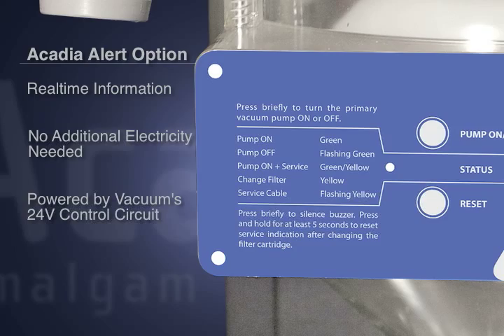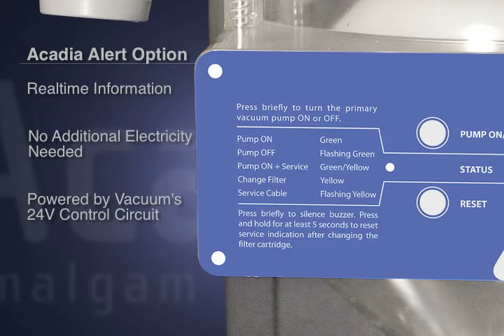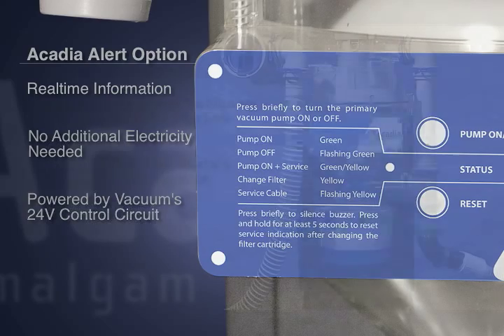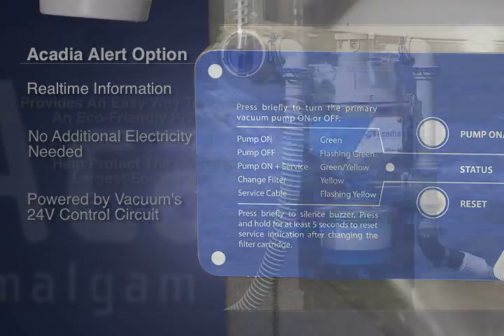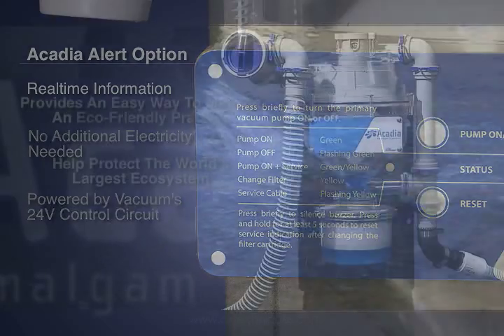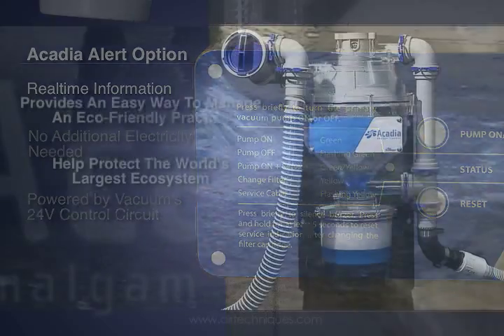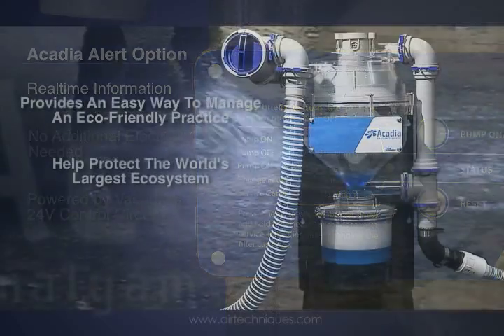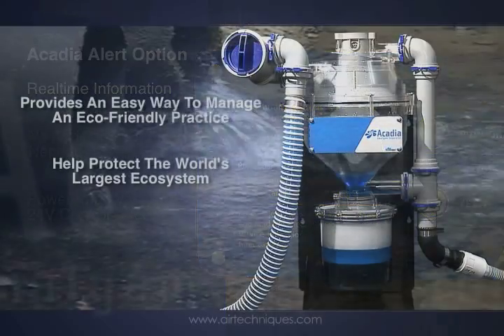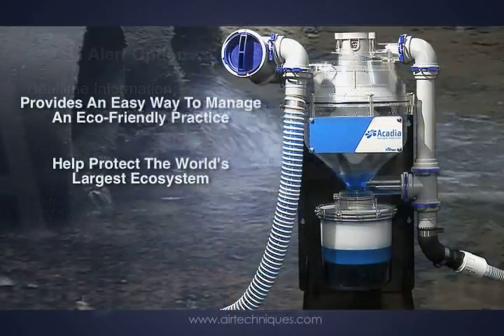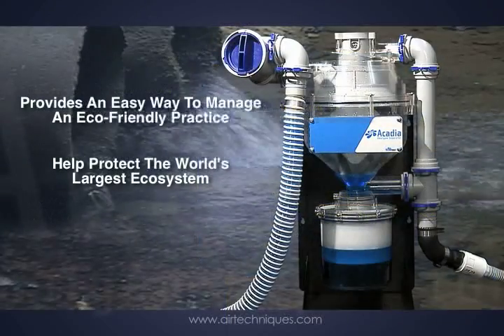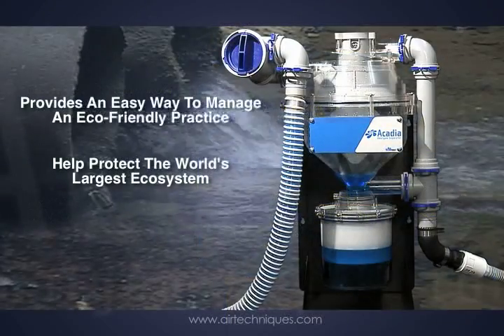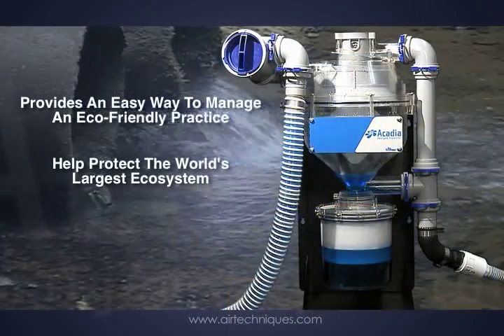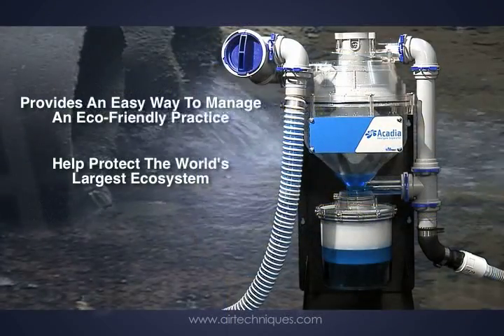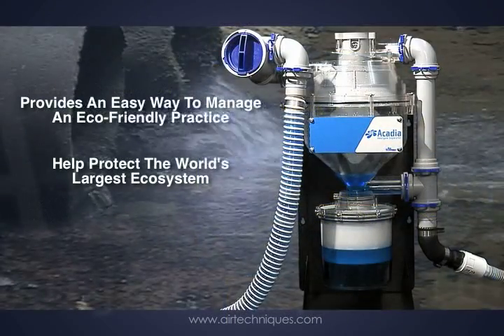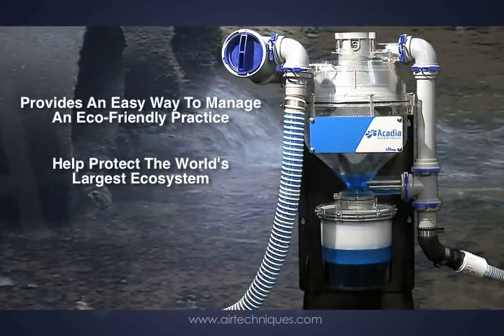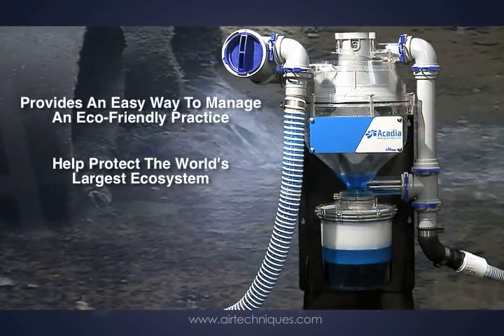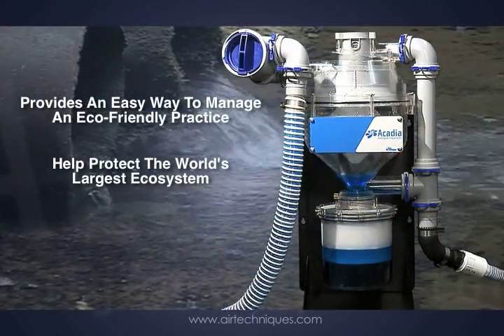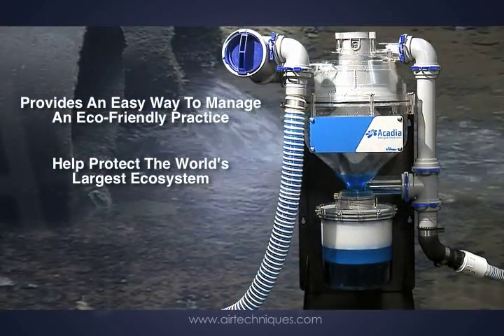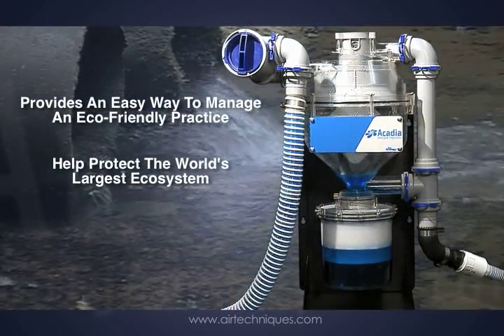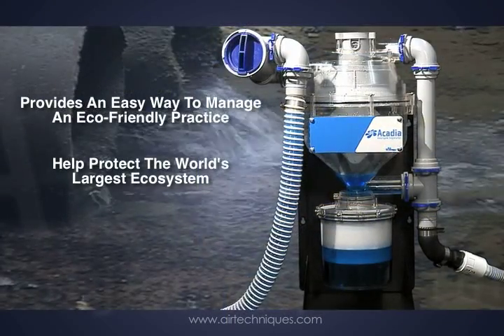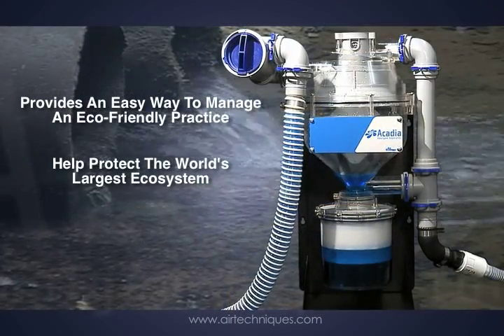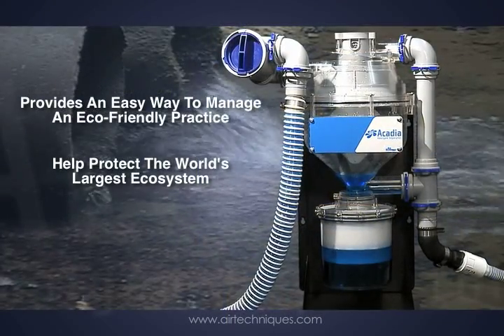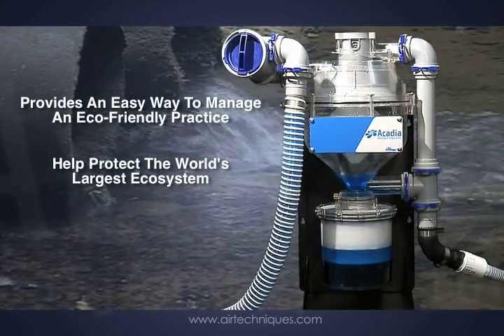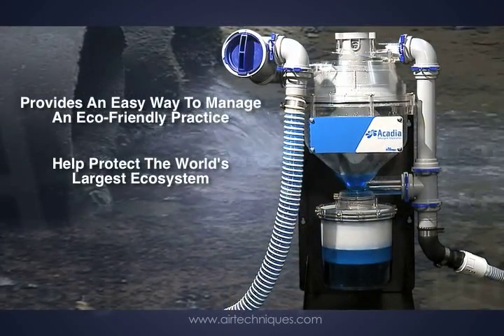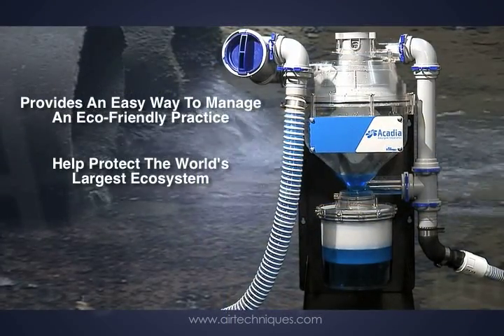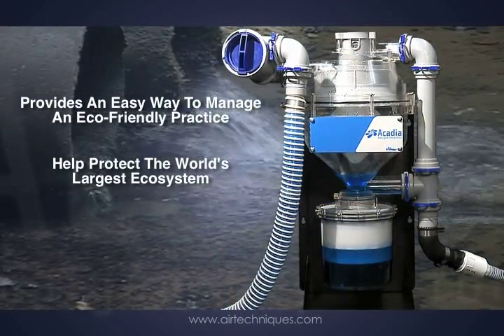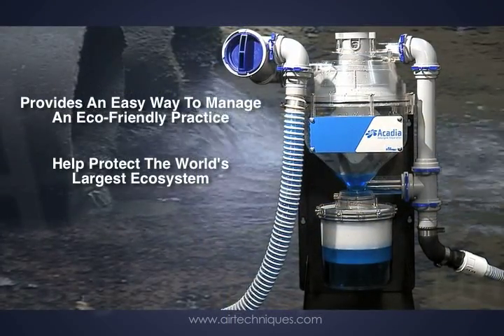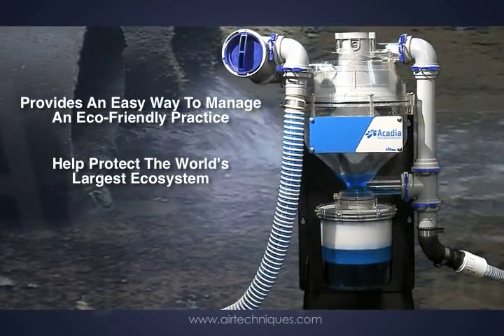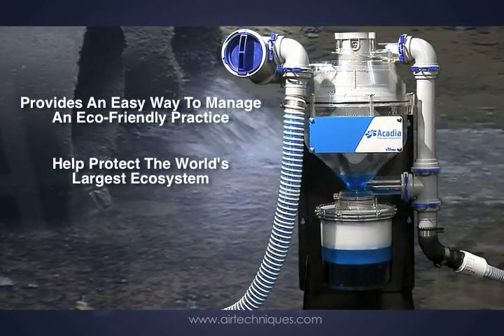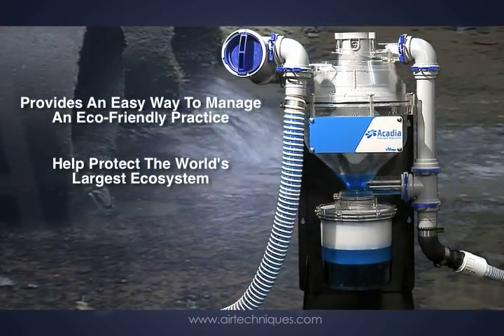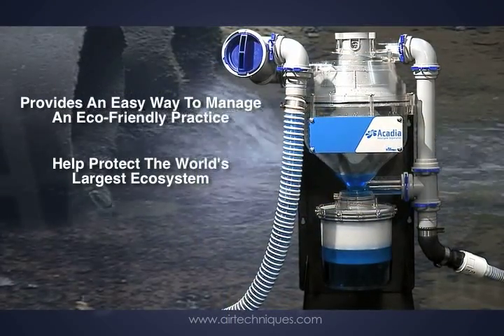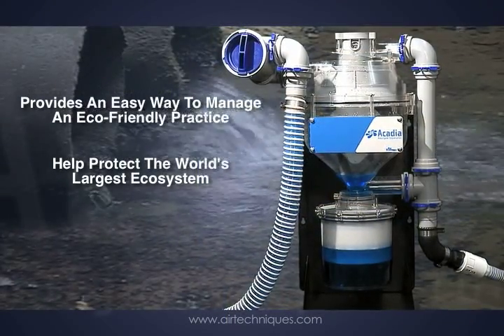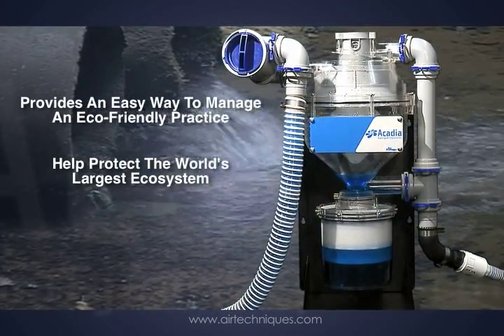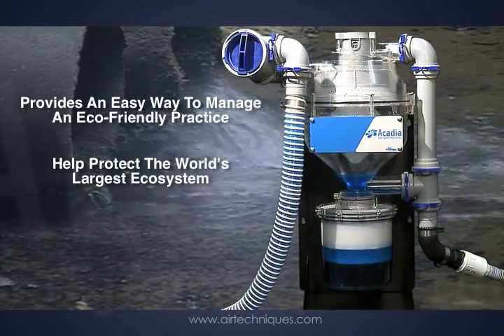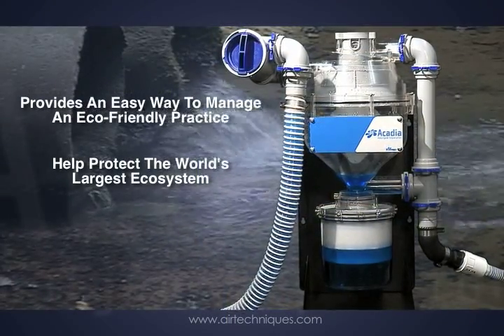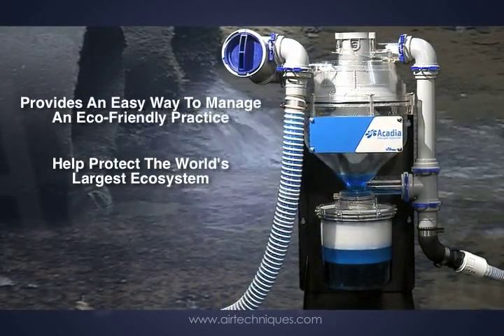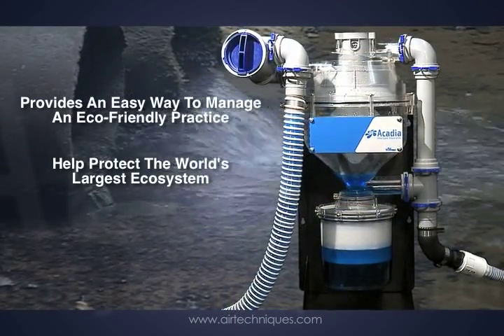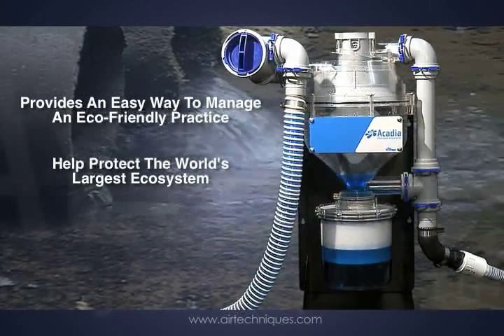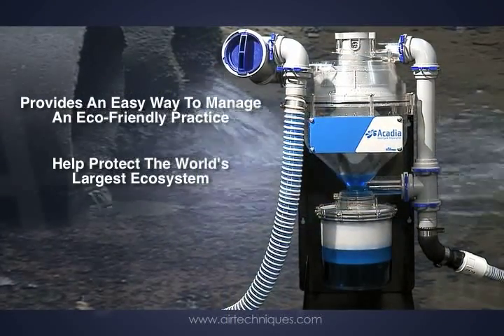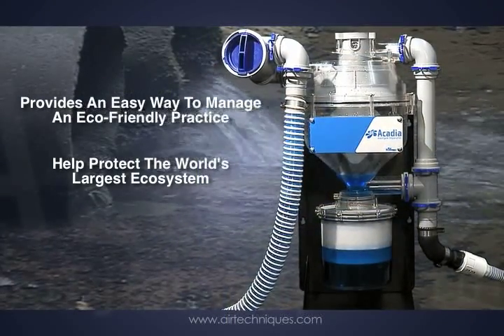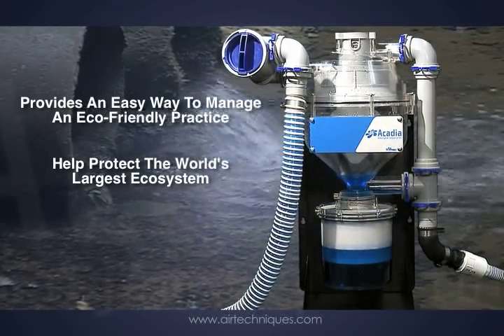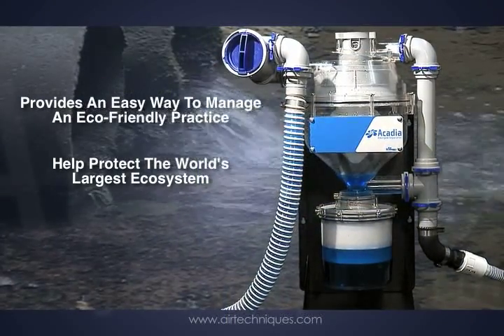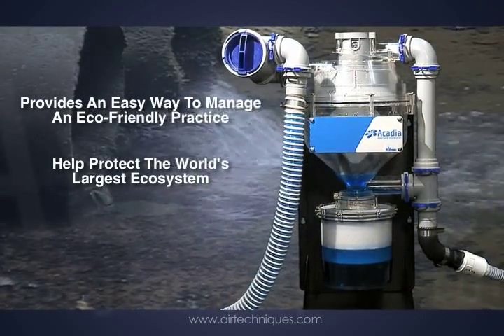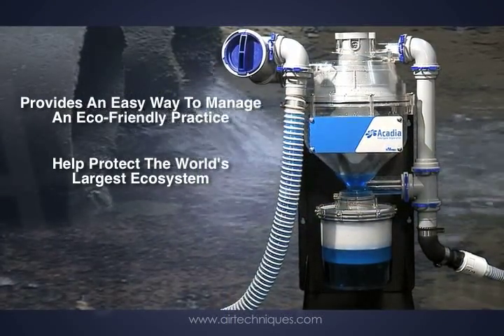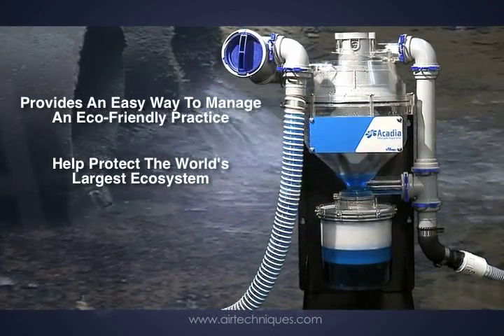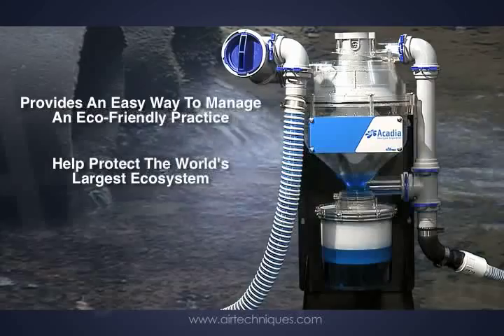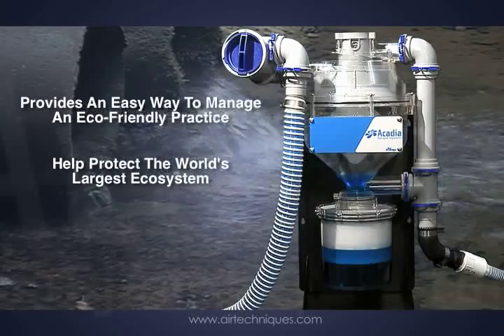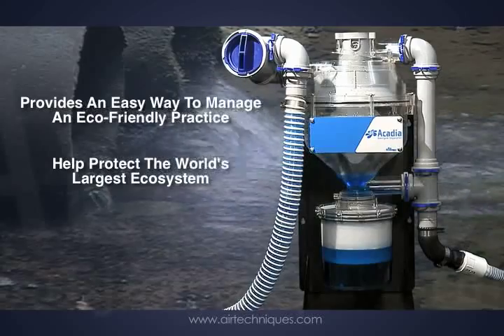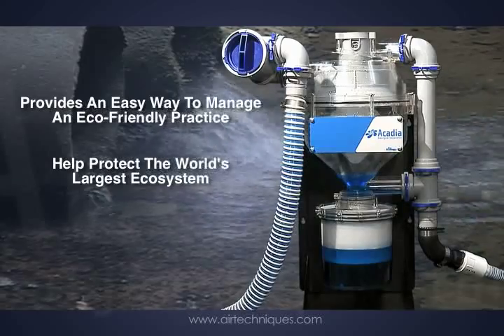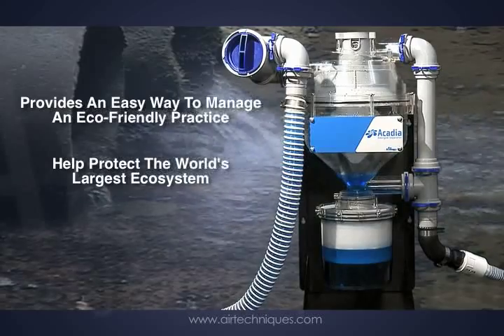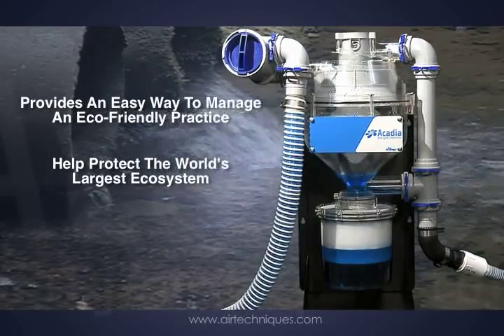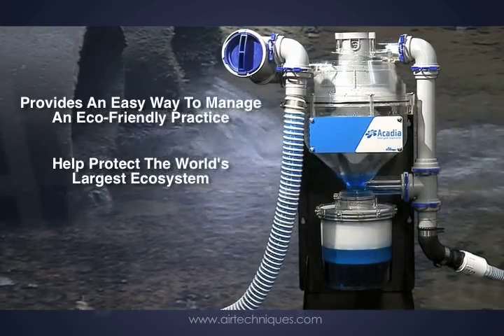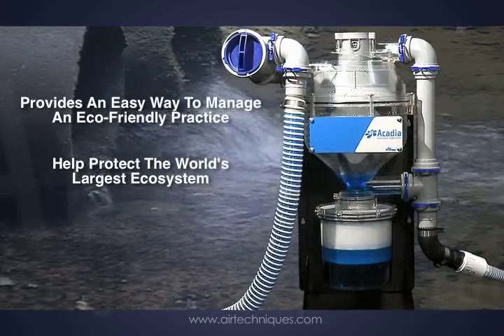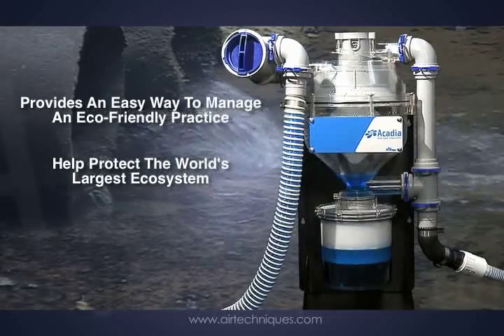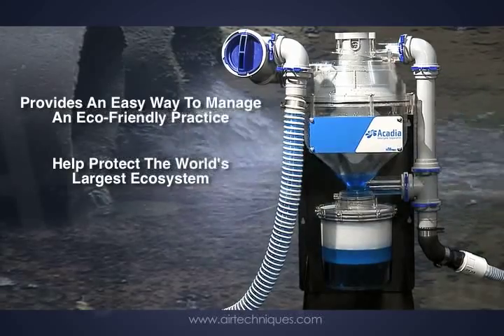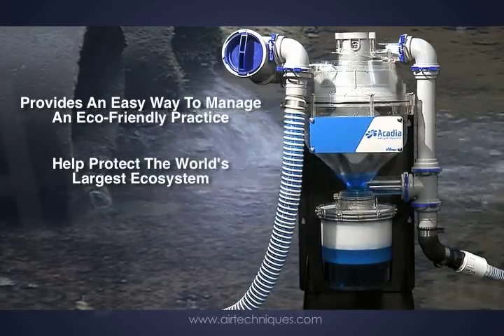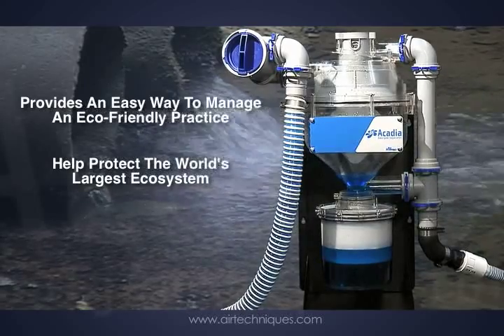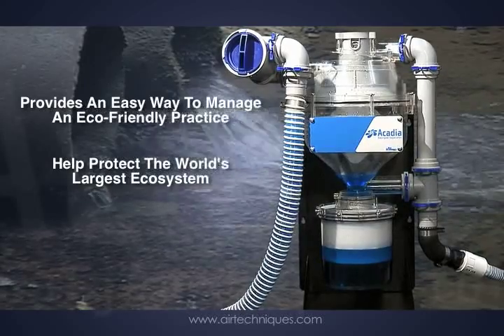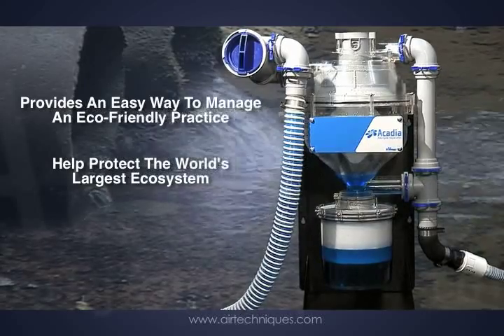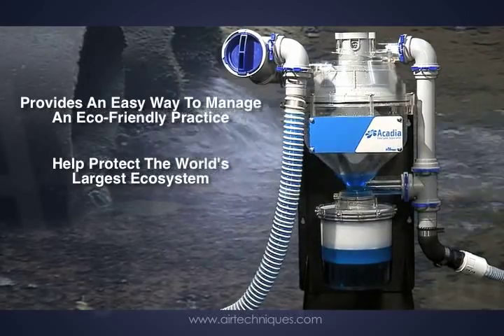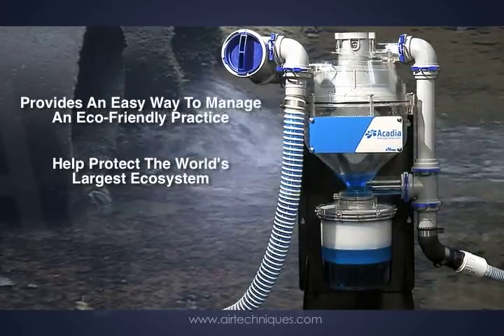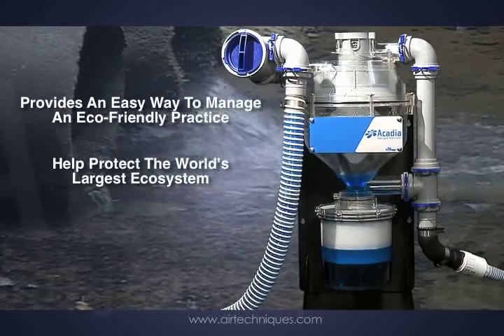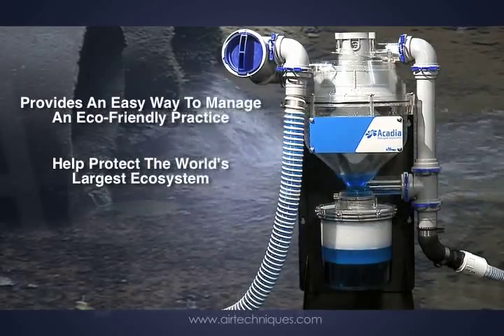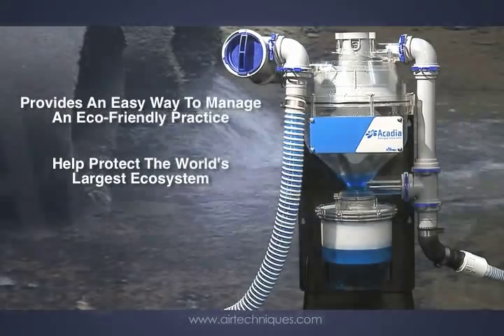With the Acadia Amalgam Separator from Air Techniques, you have an easy way to manage an eco-friendly practice.